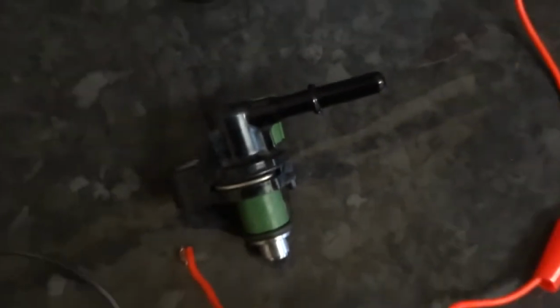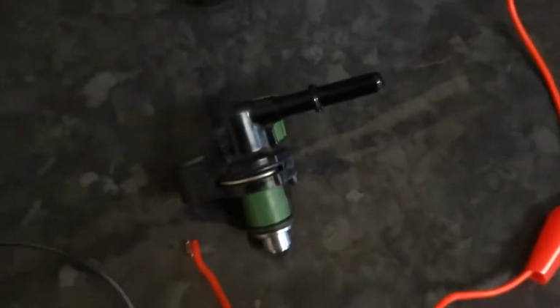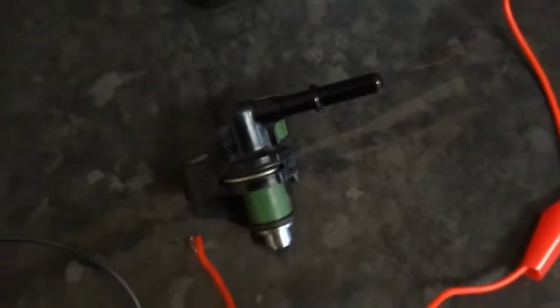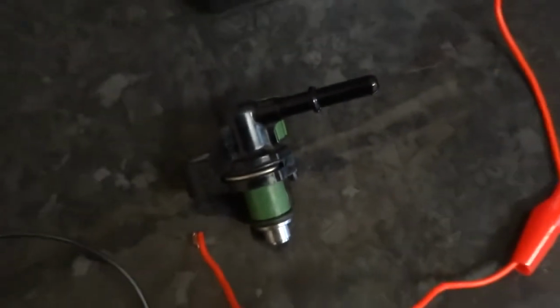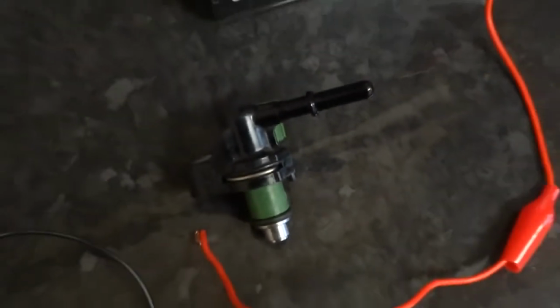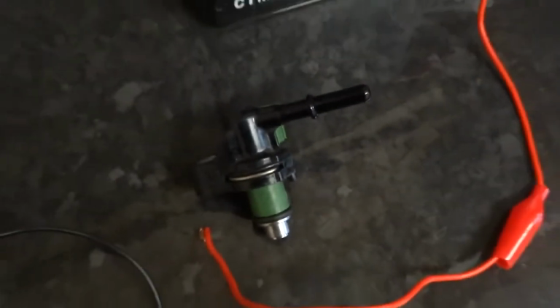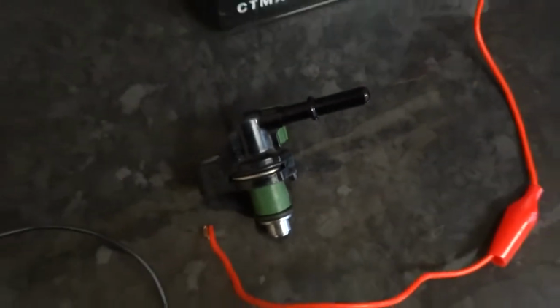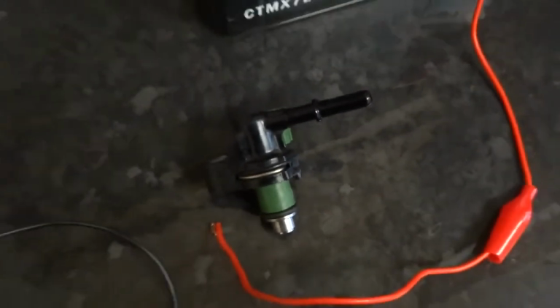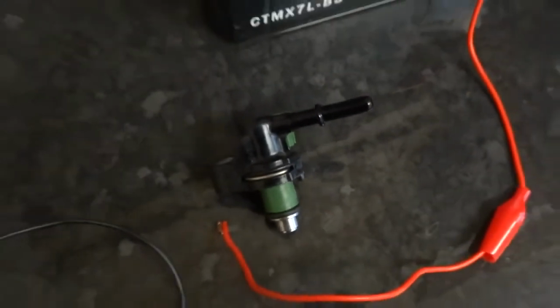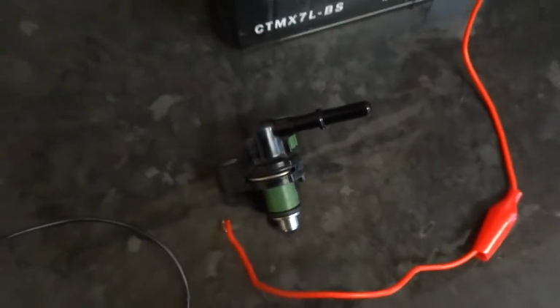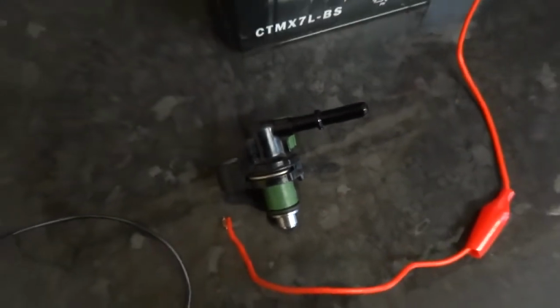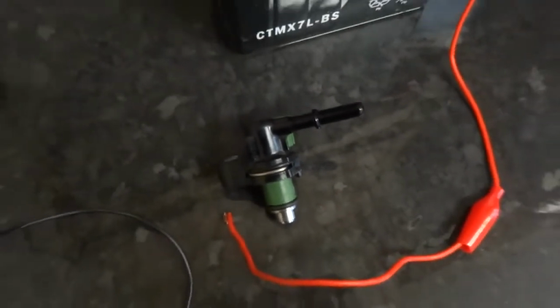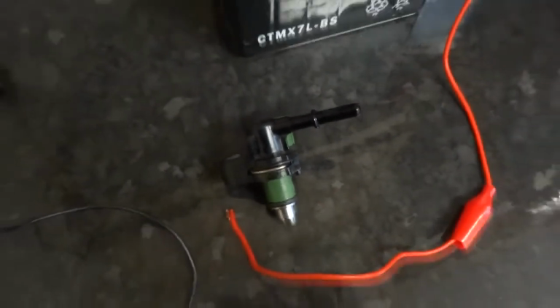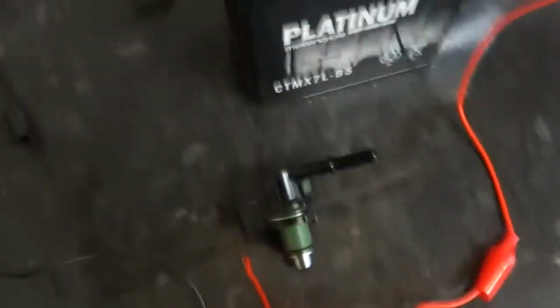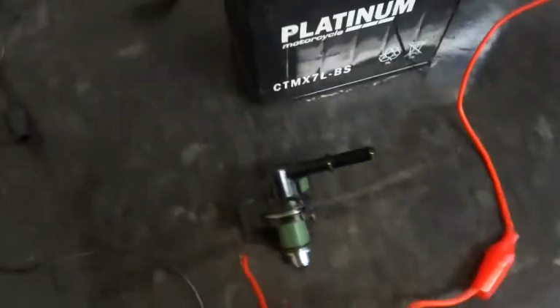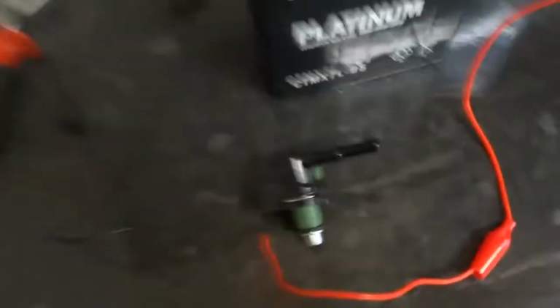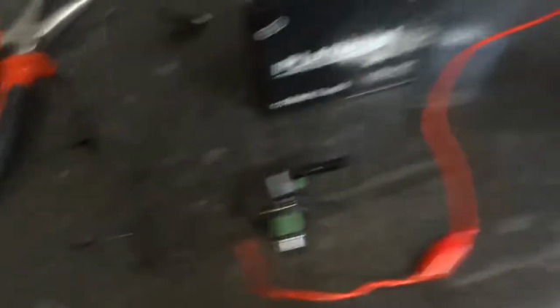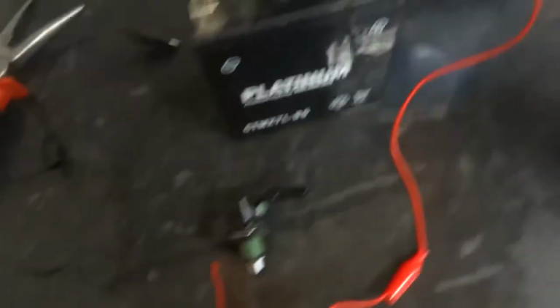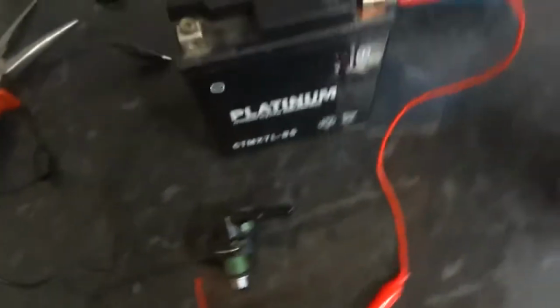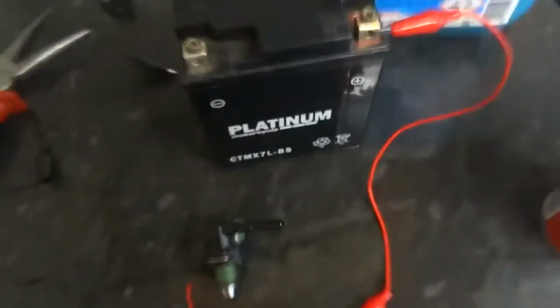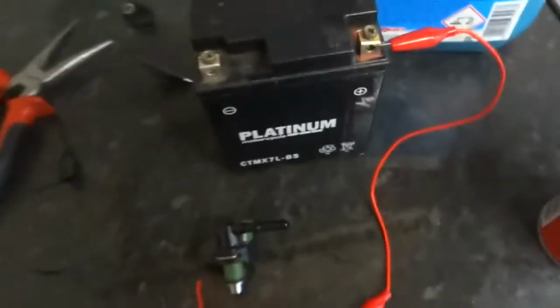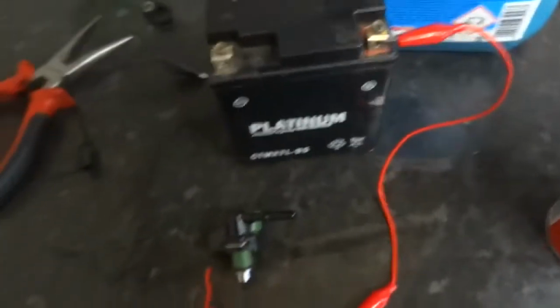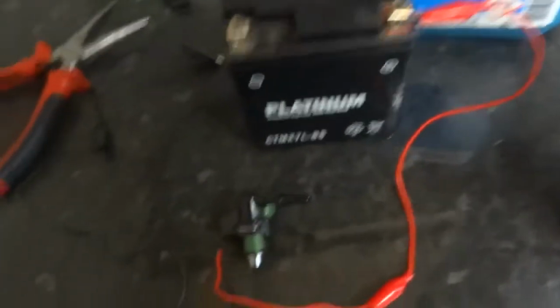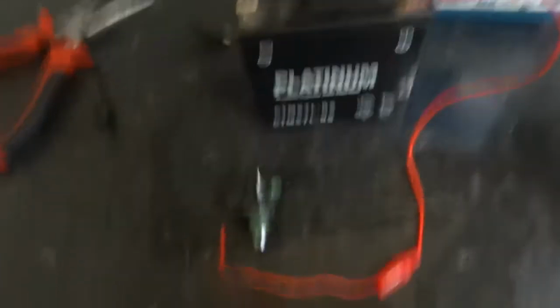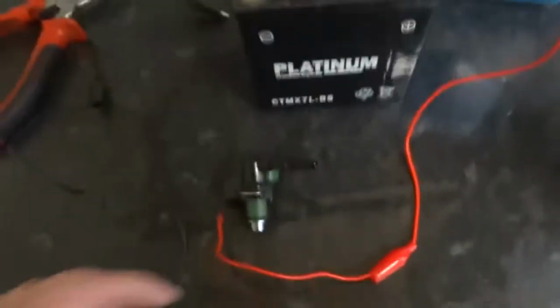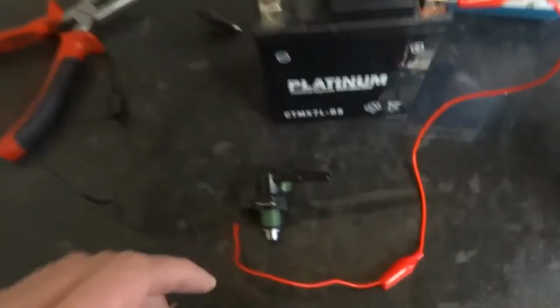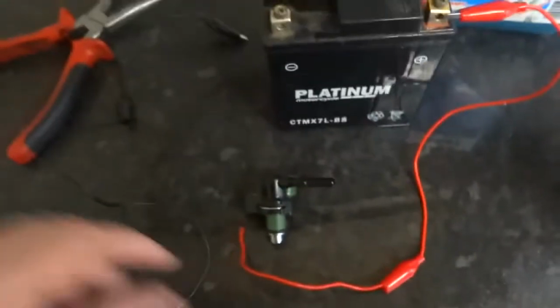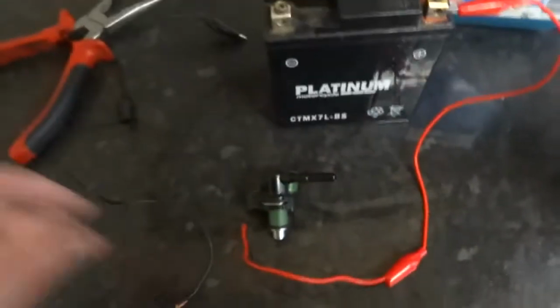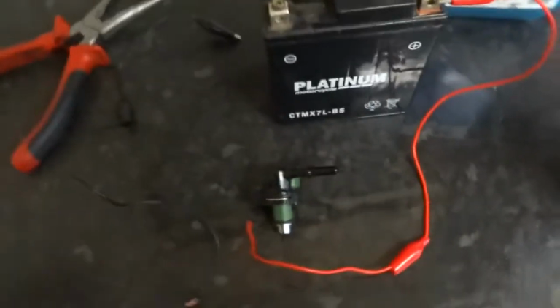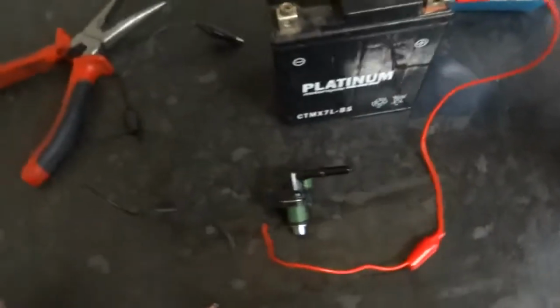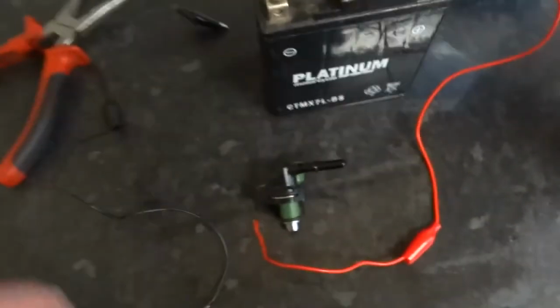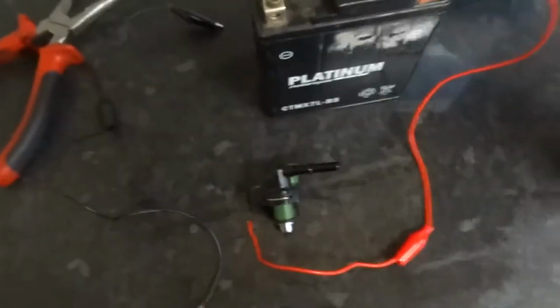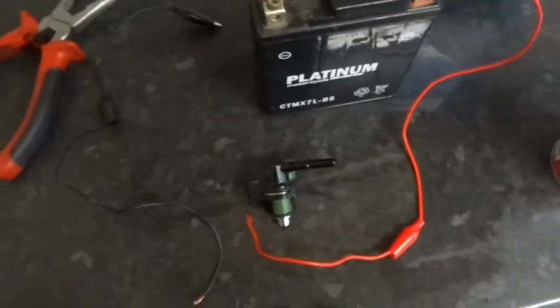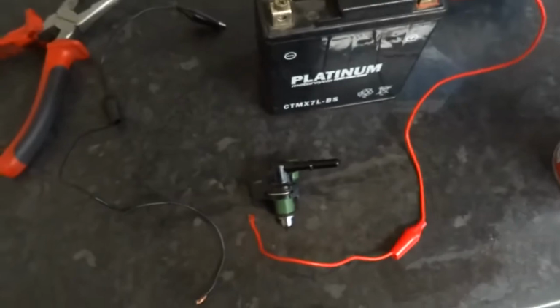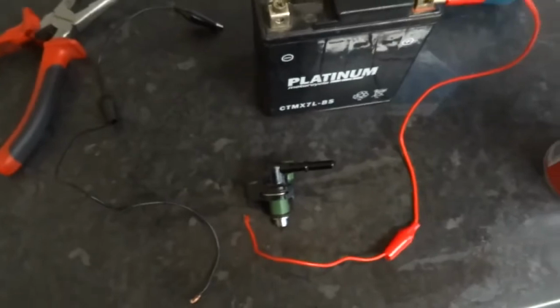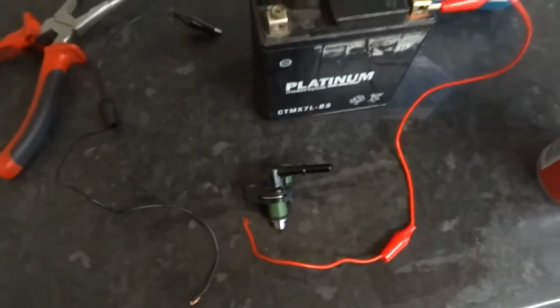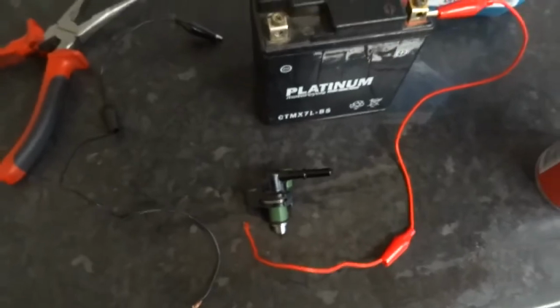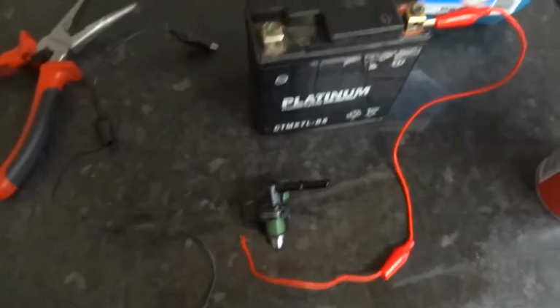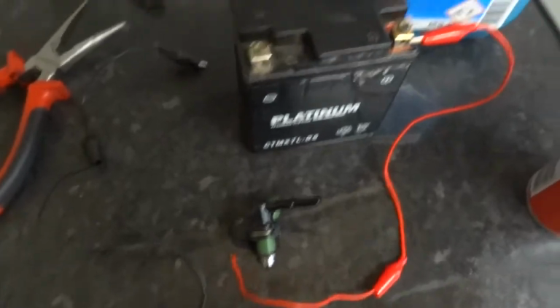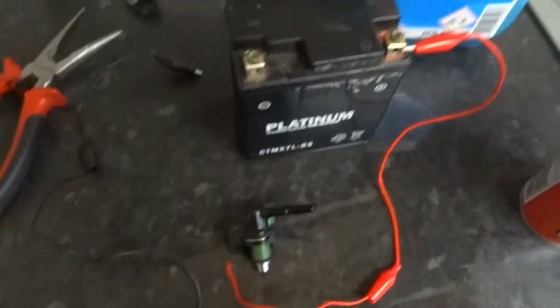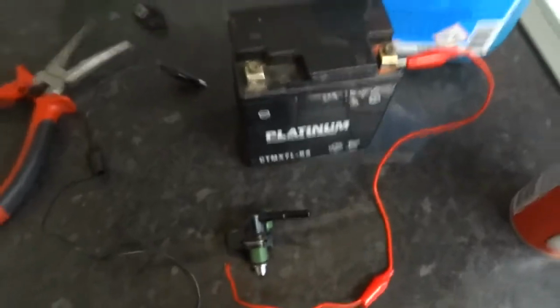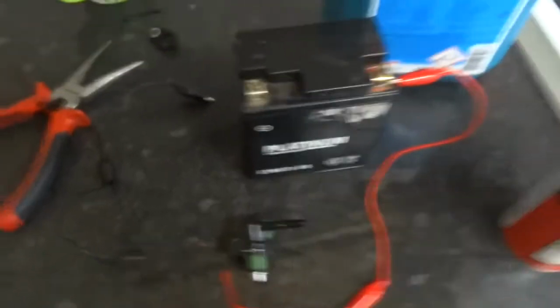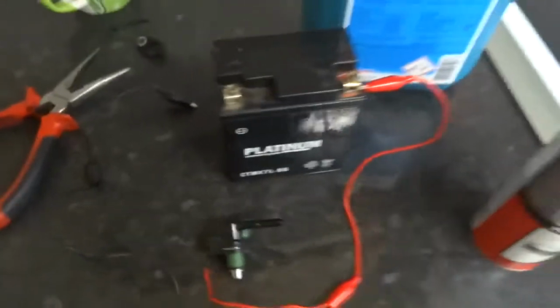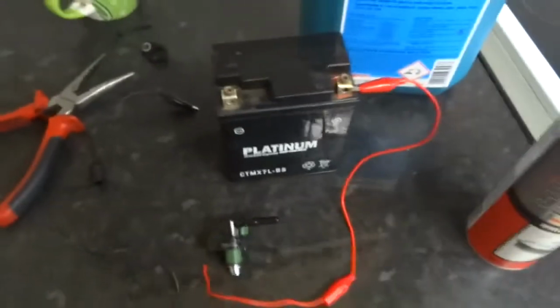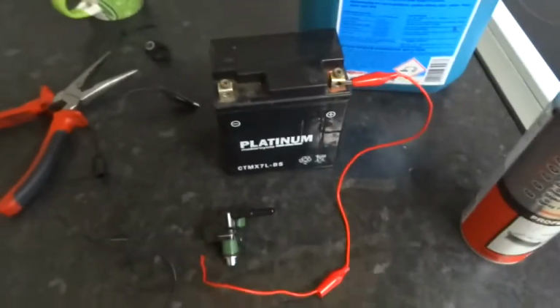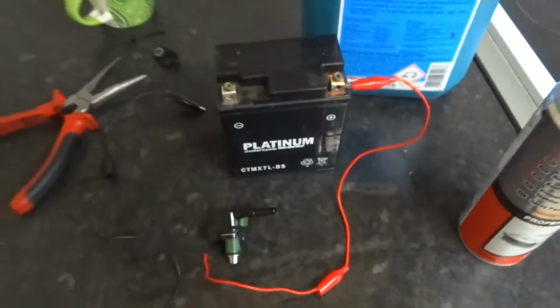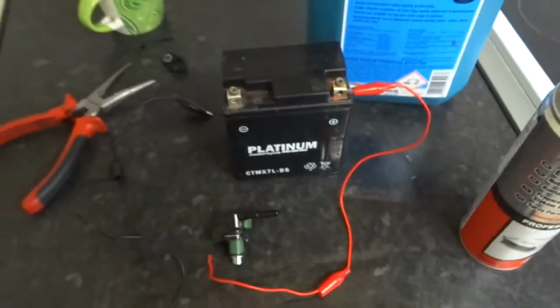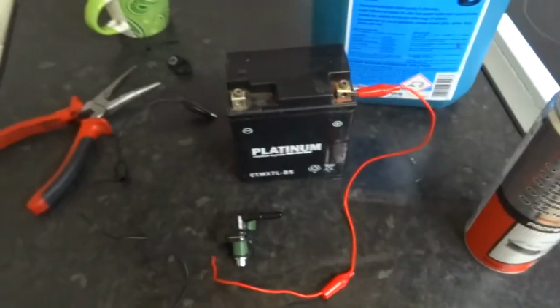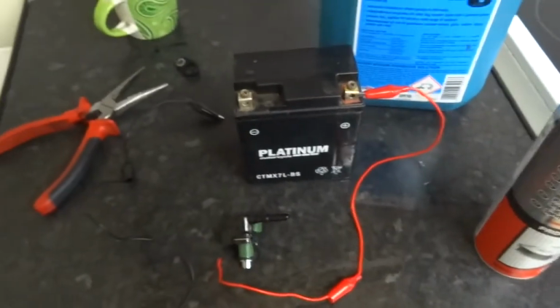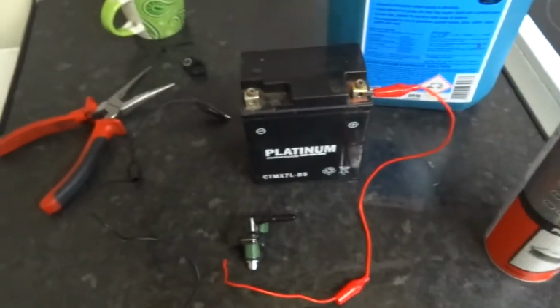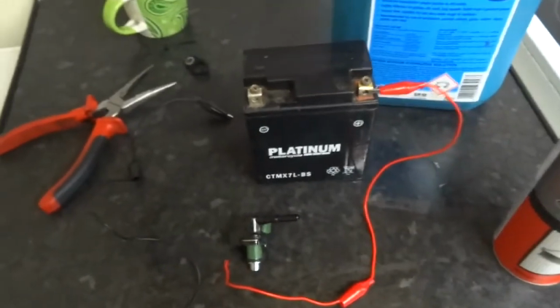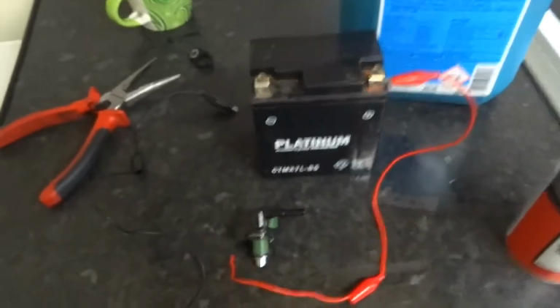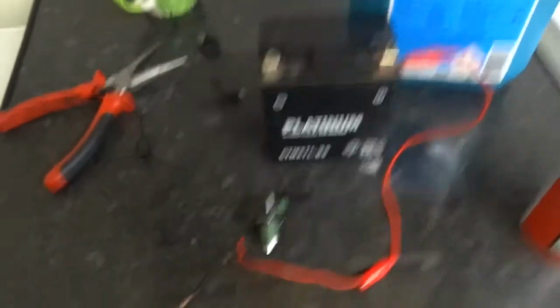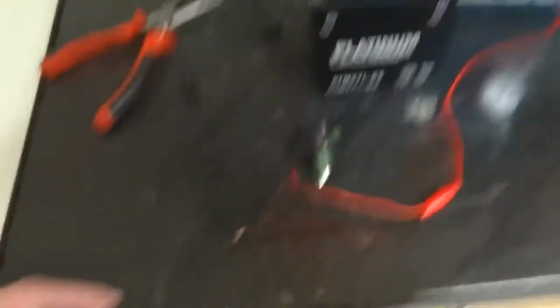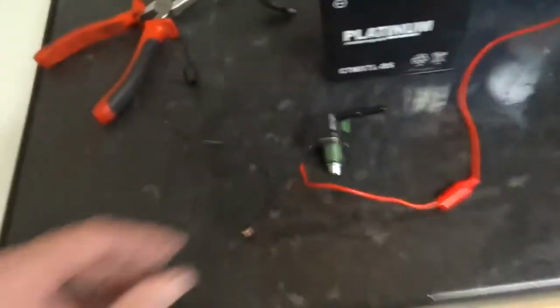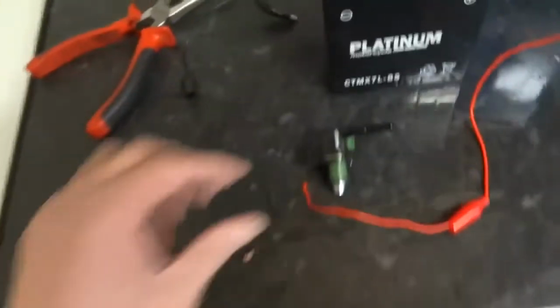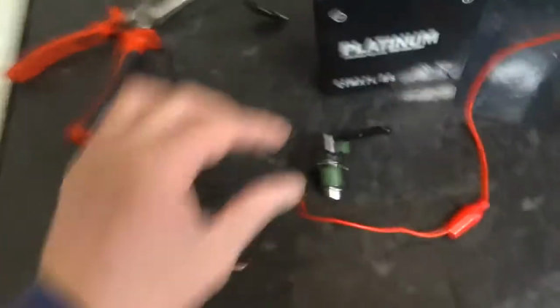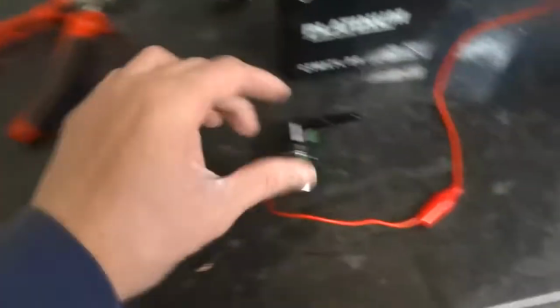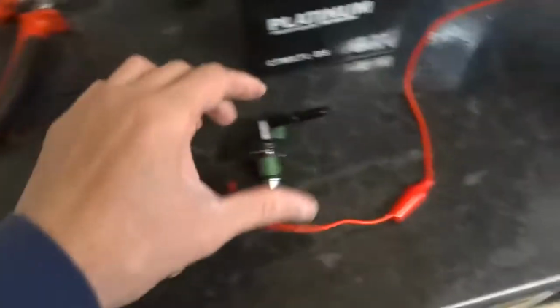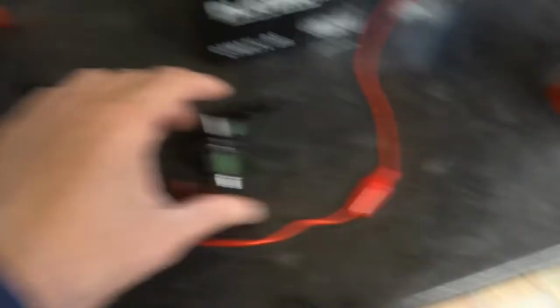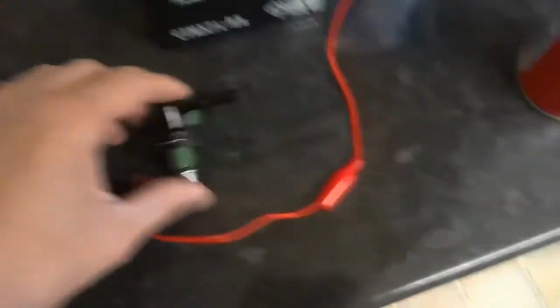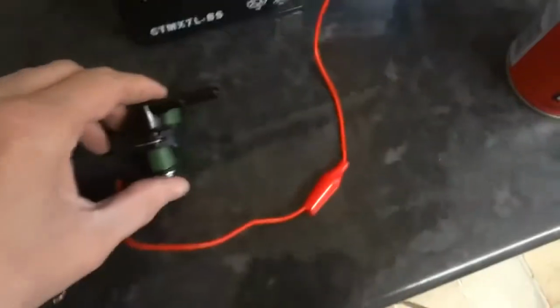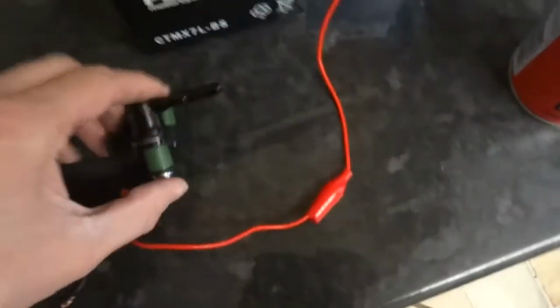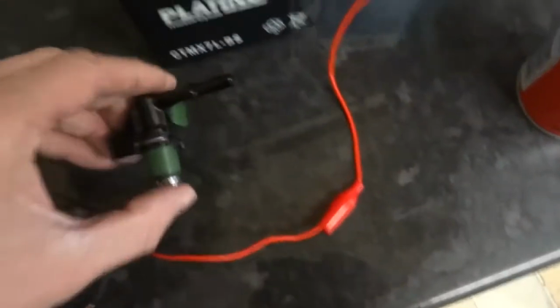I'm going to do a video on testing this injector. I've already done it once, and I'm going to try it again and do a film on it.